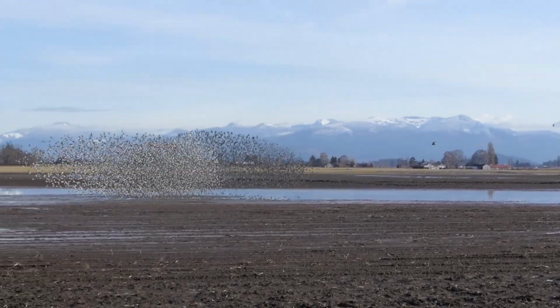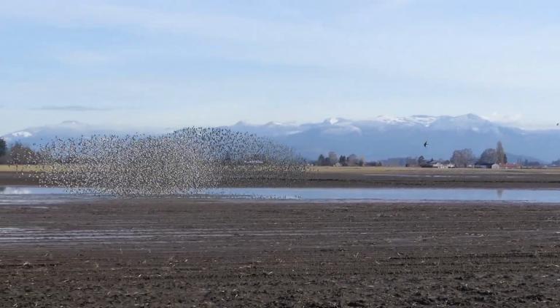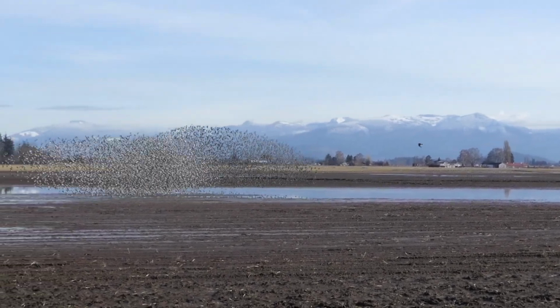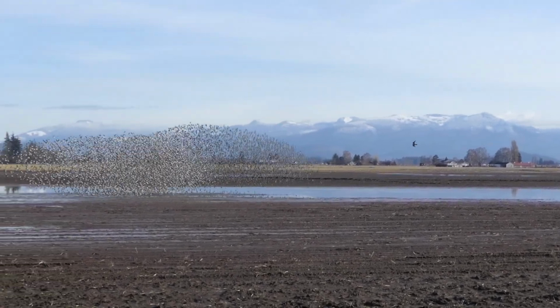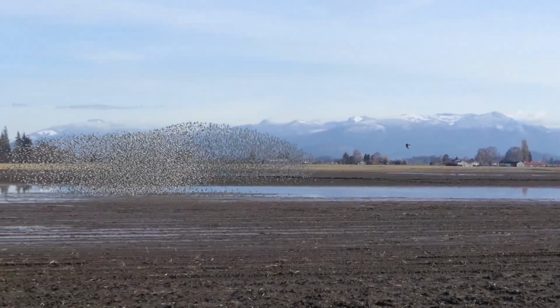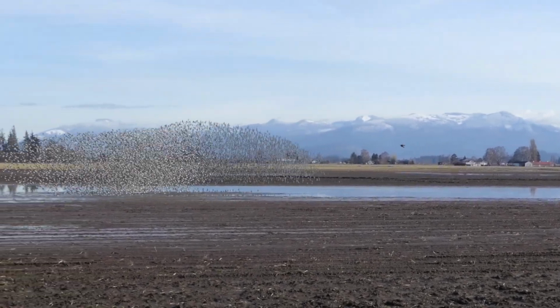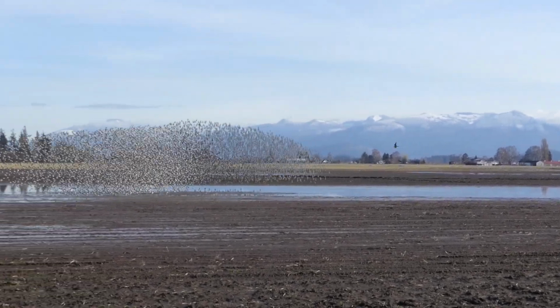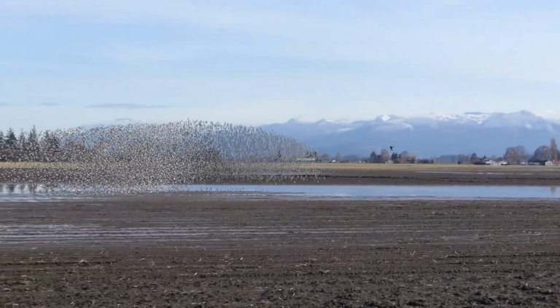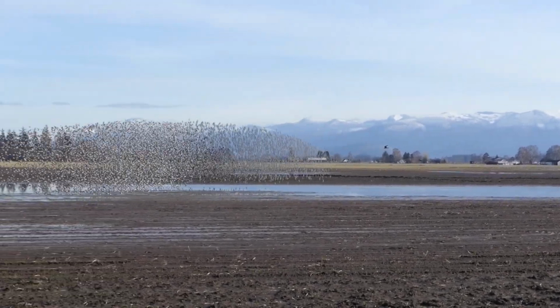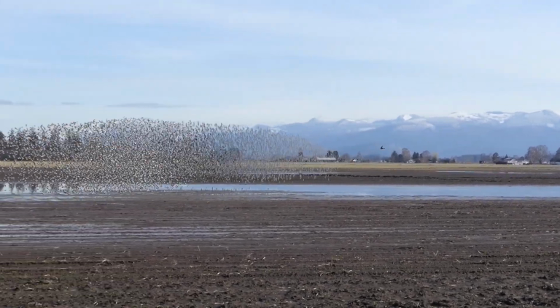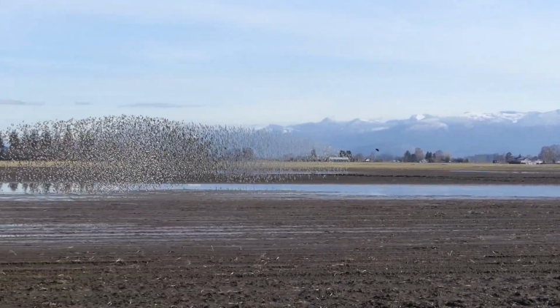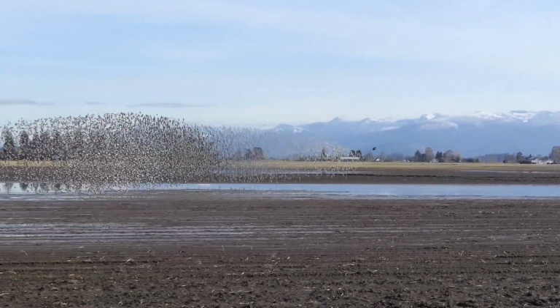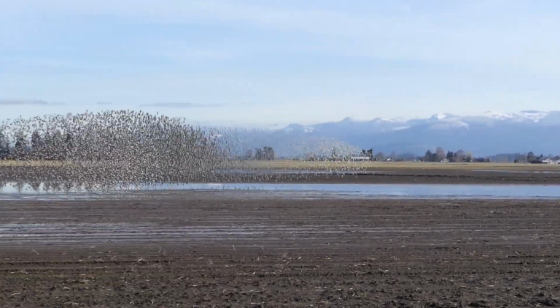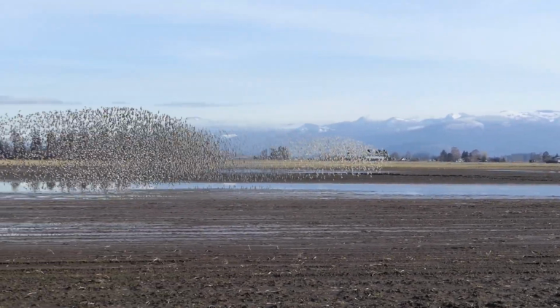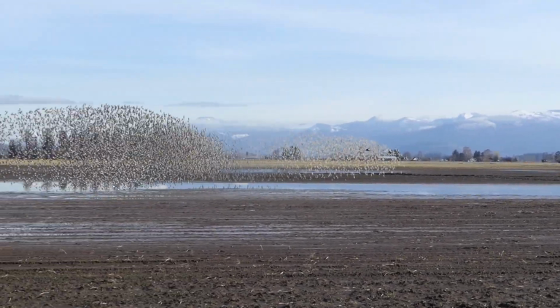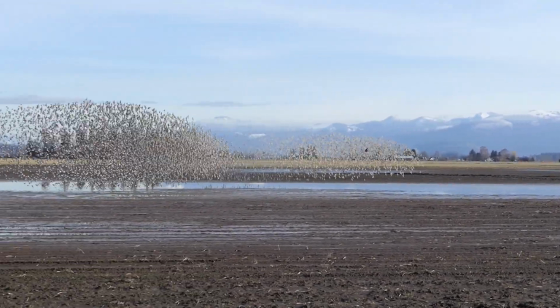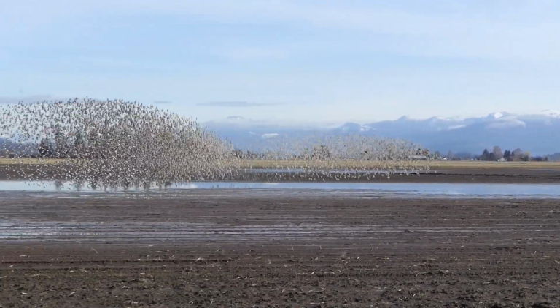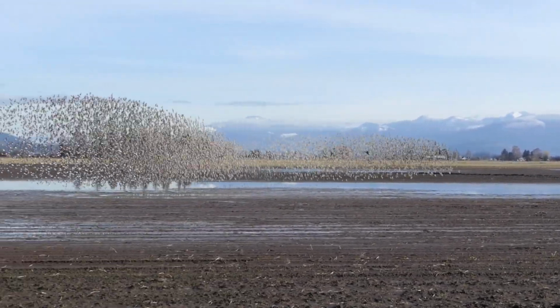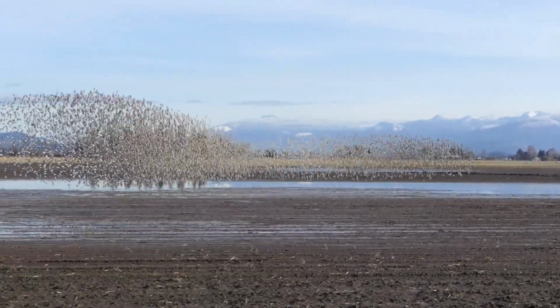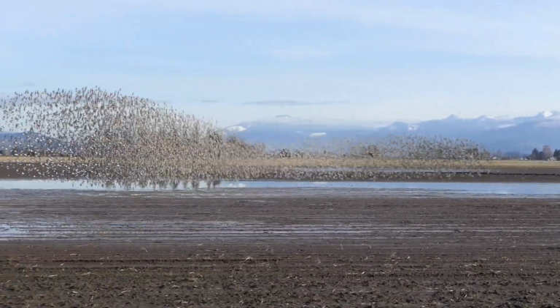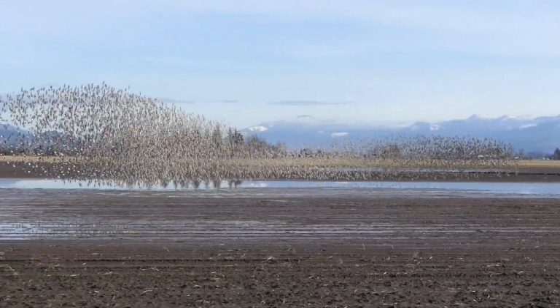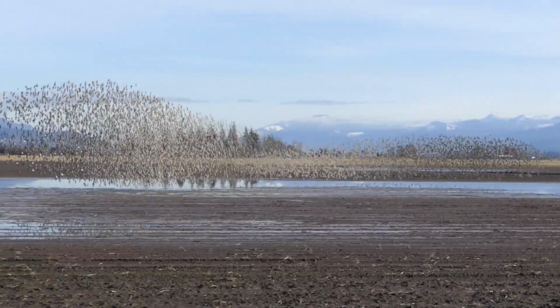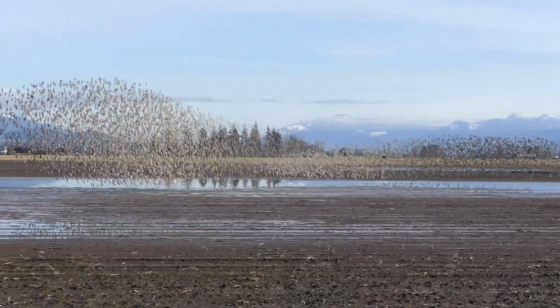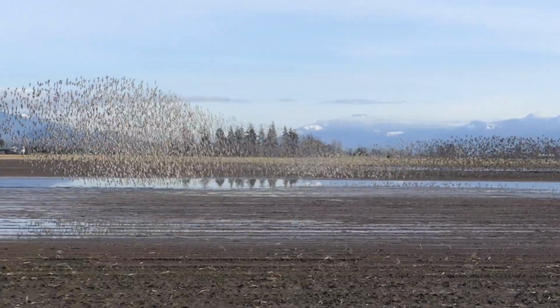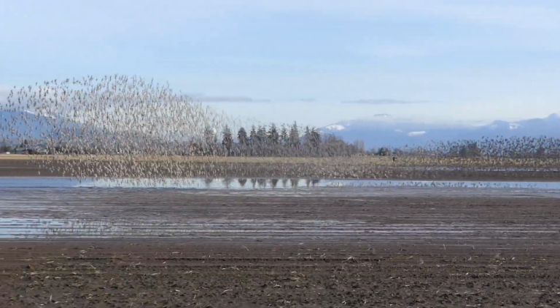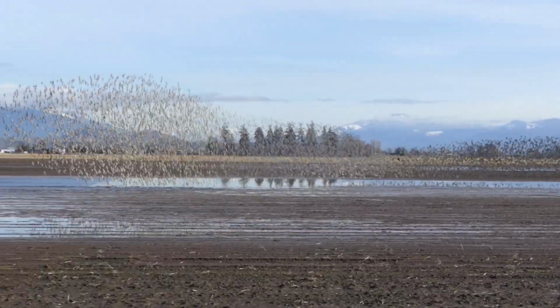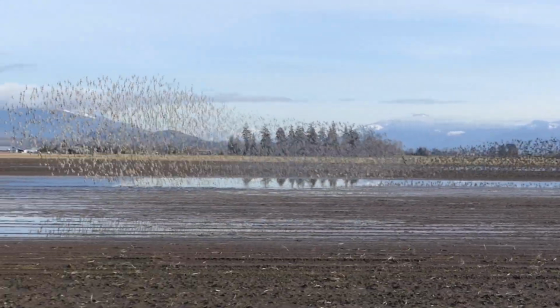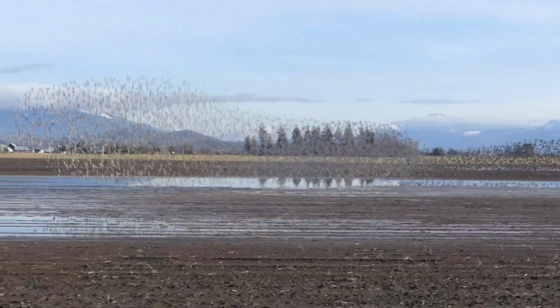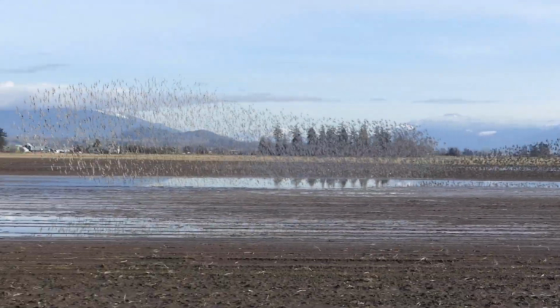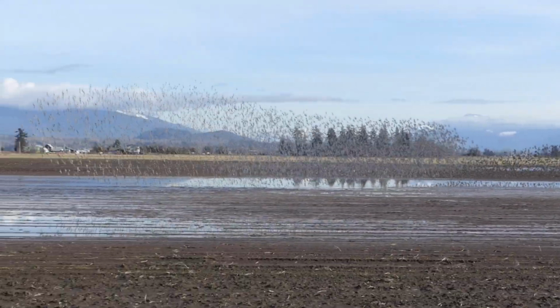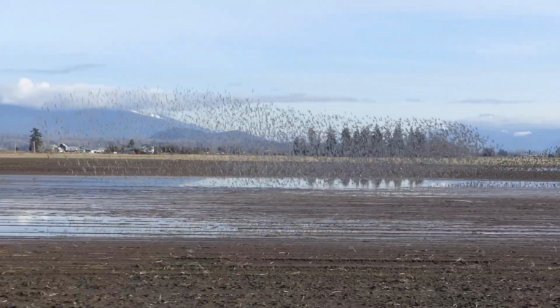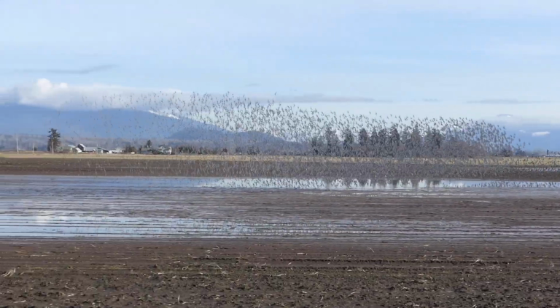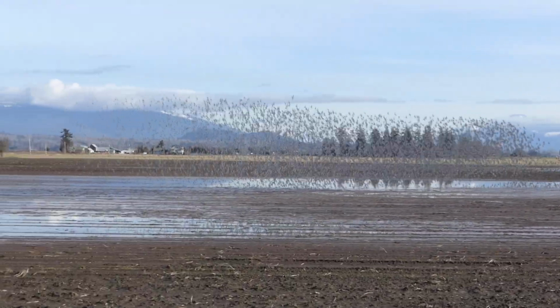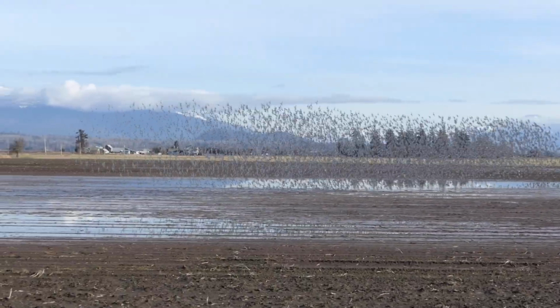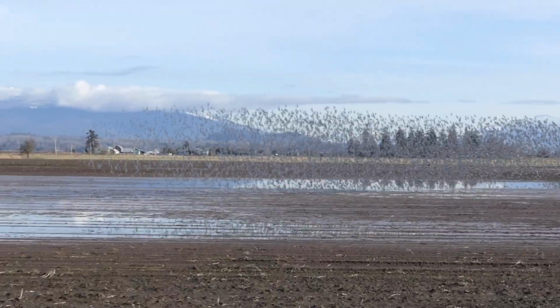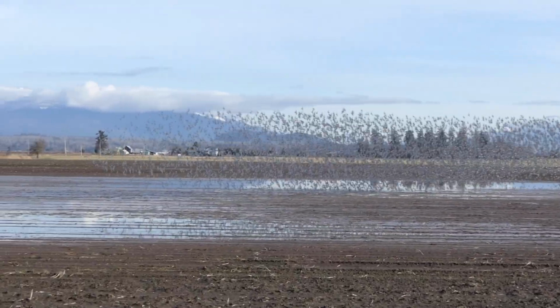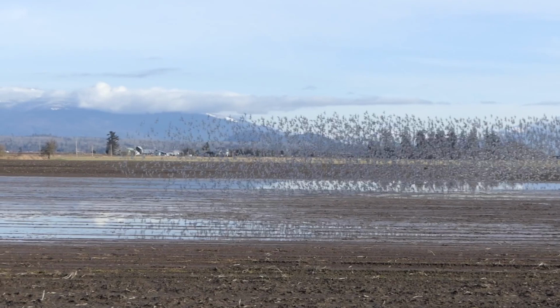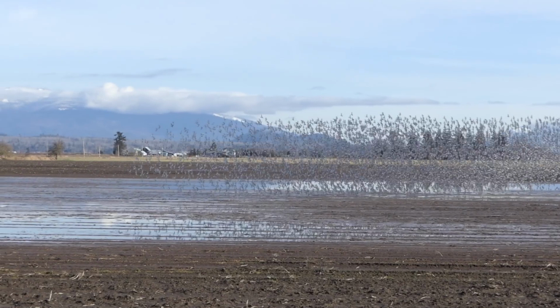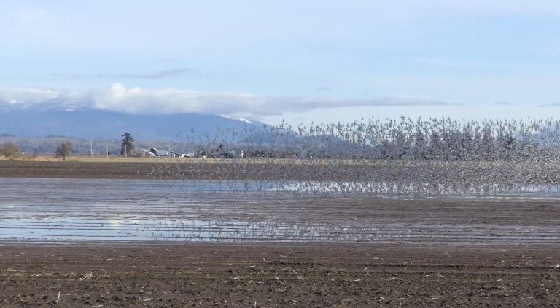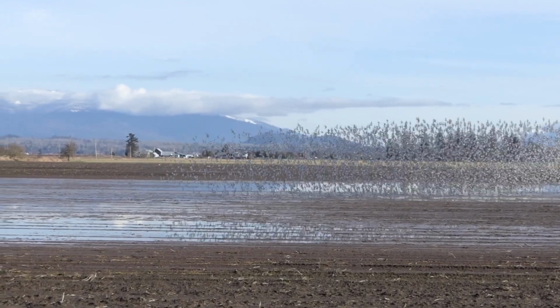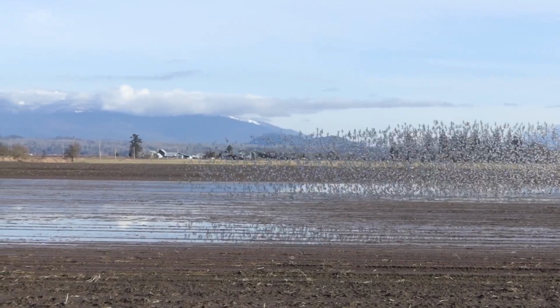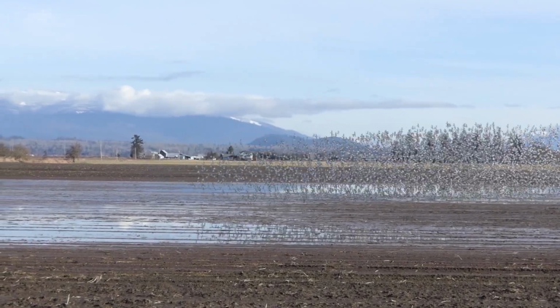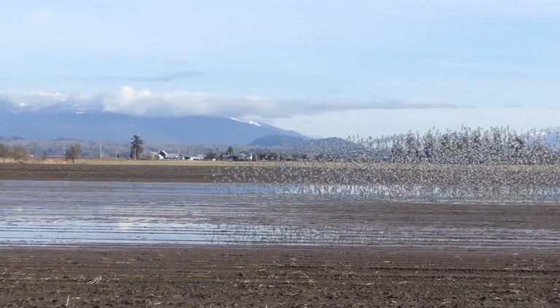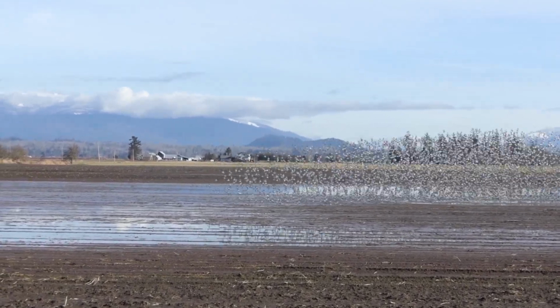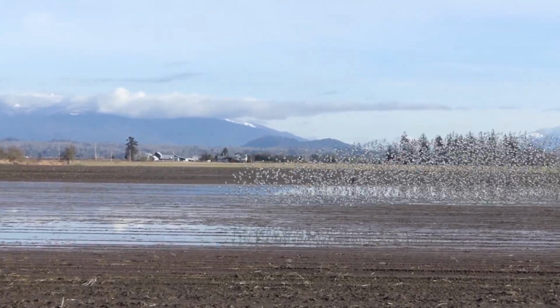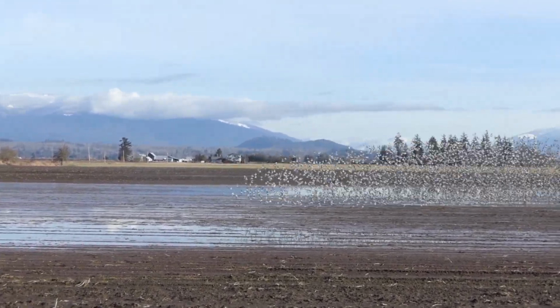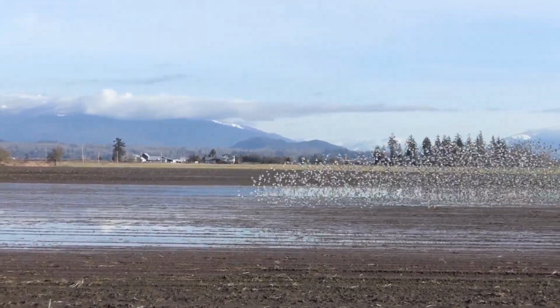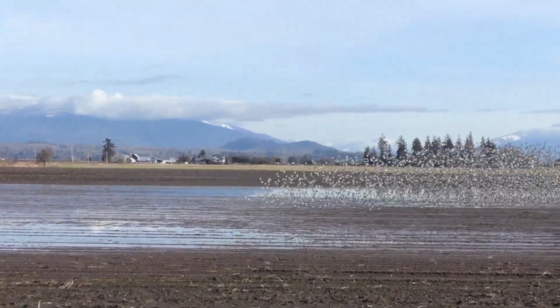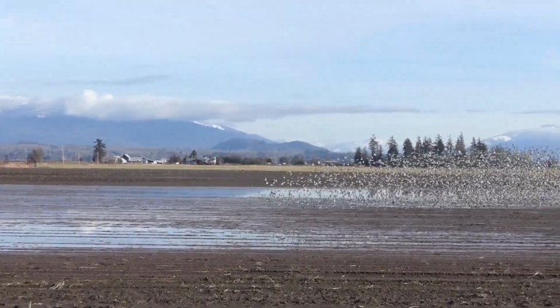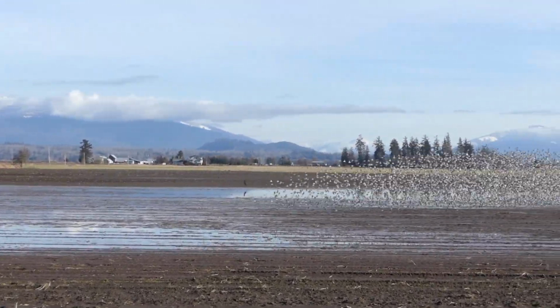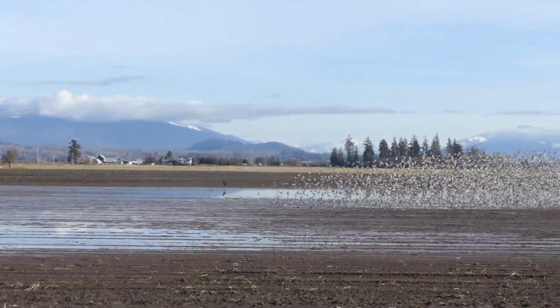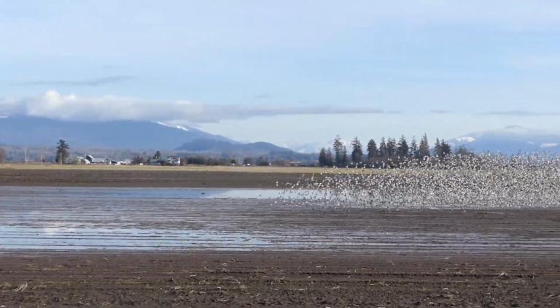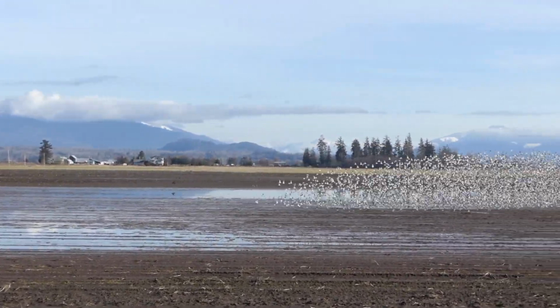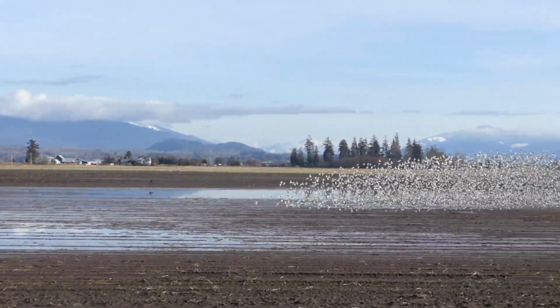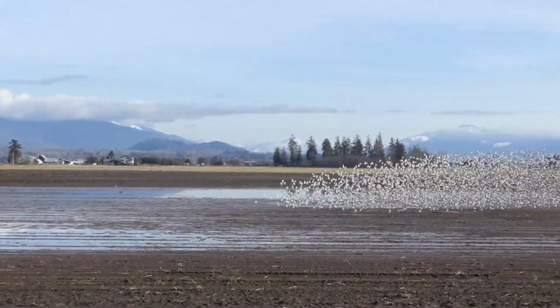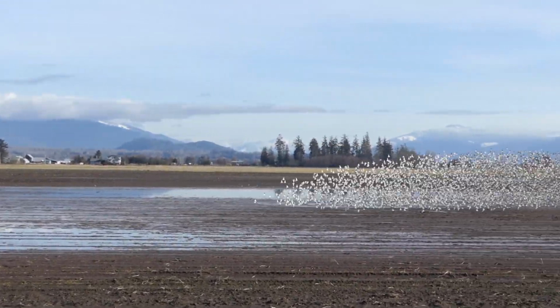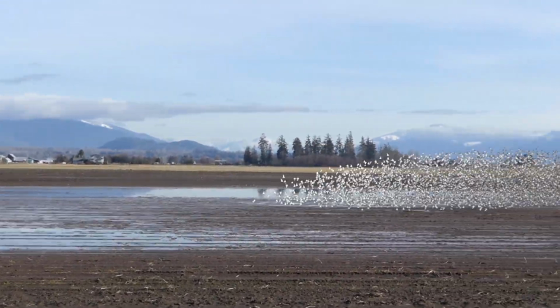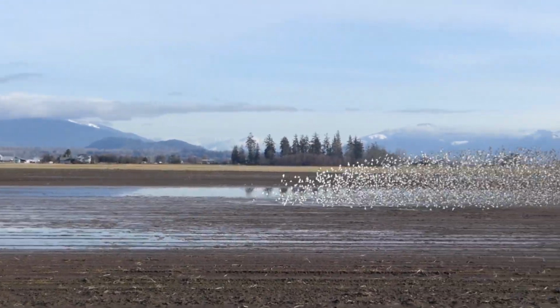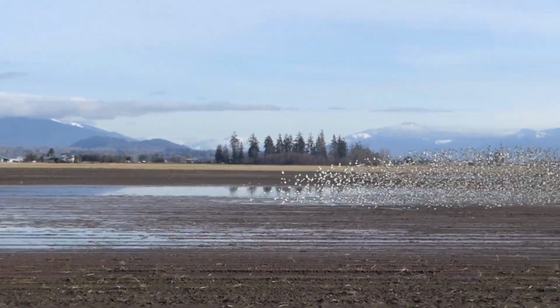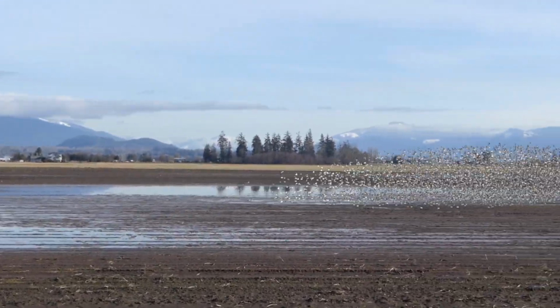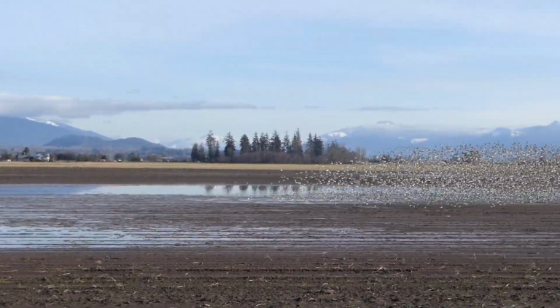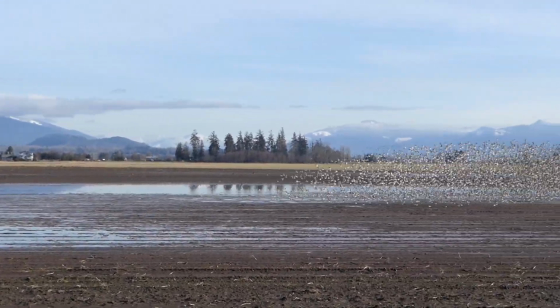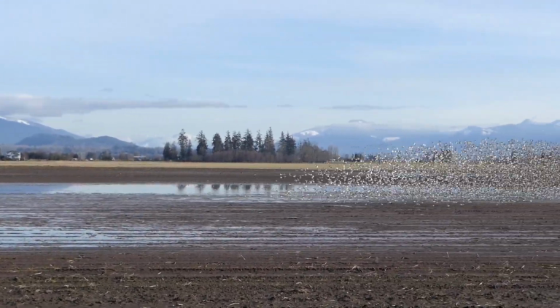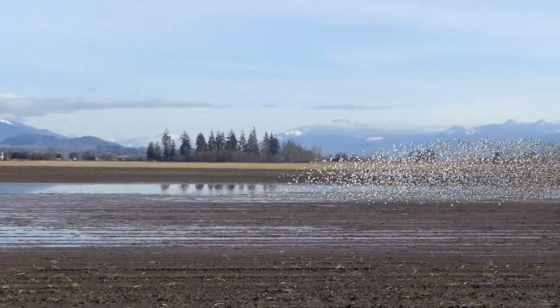Now watch it in real time and listen to the sound of the flock that was captured using a directional shotgun mic.